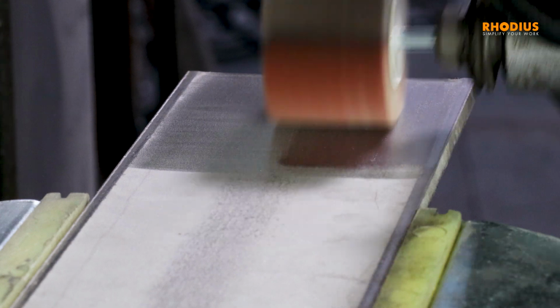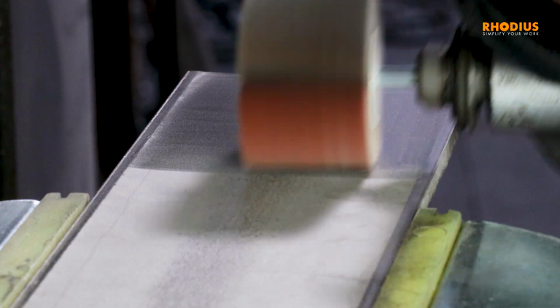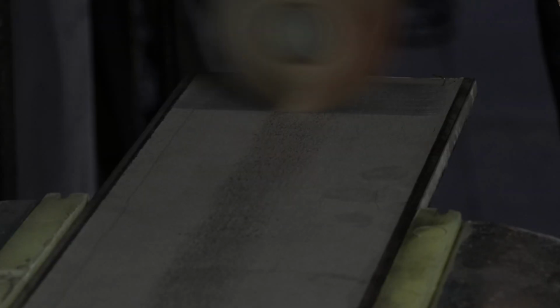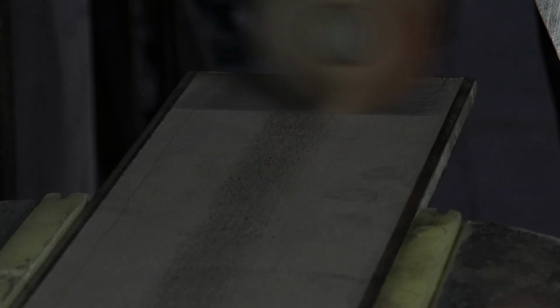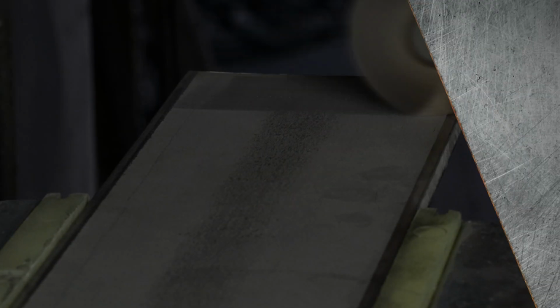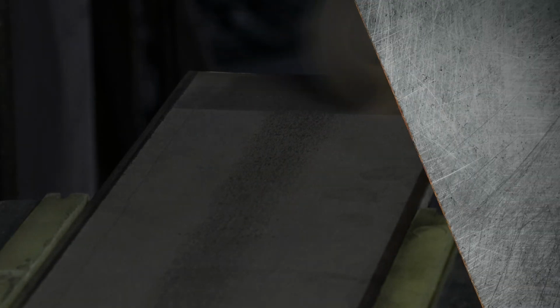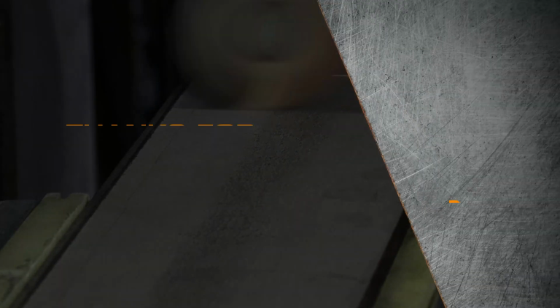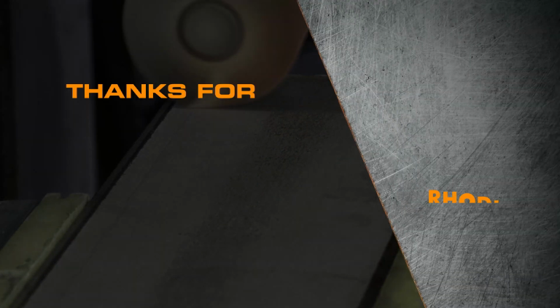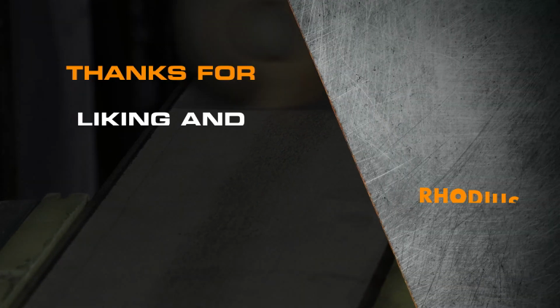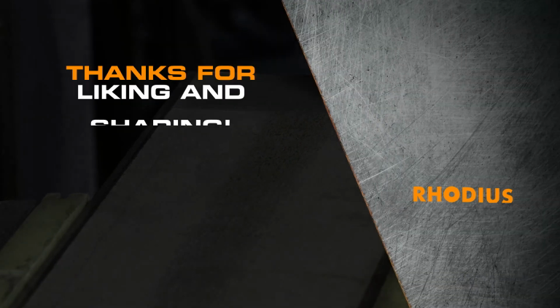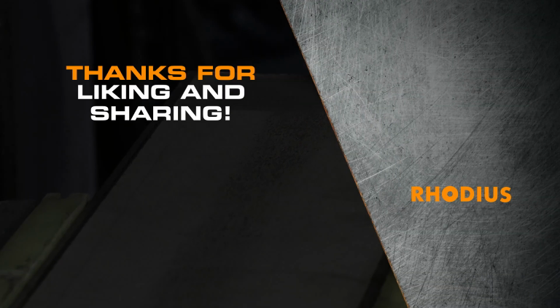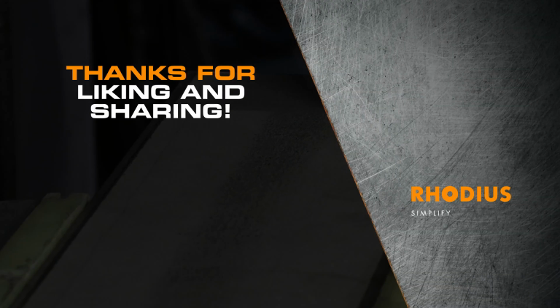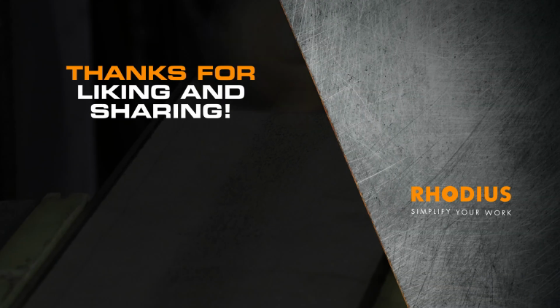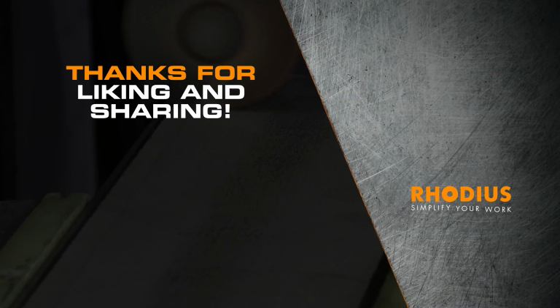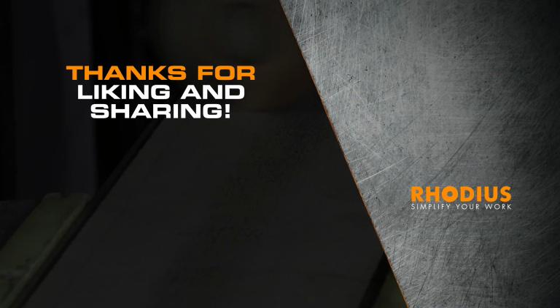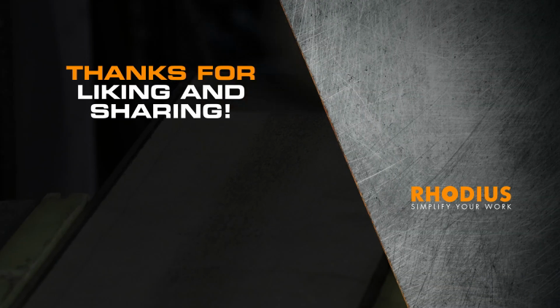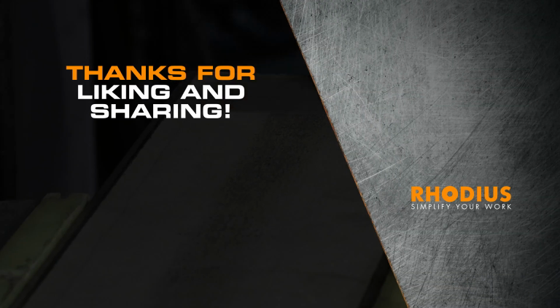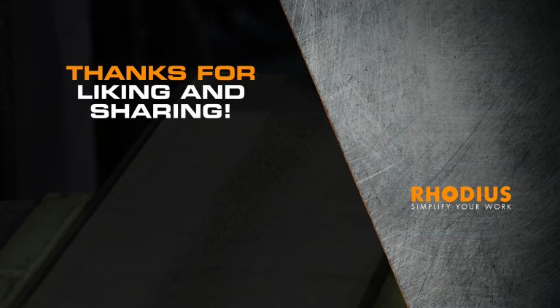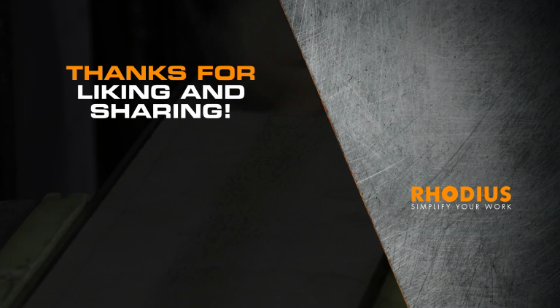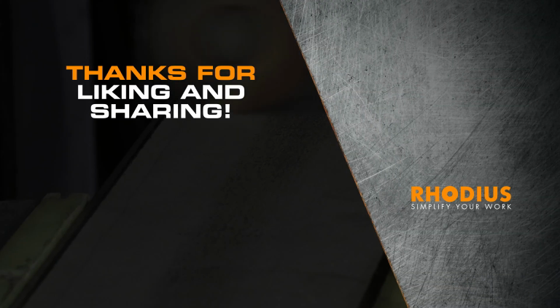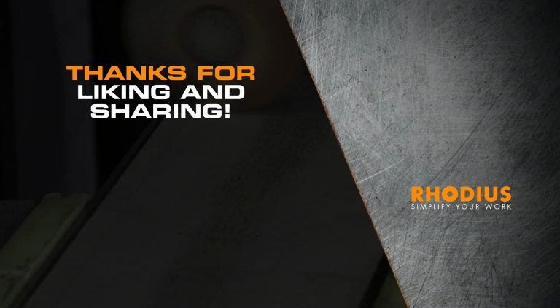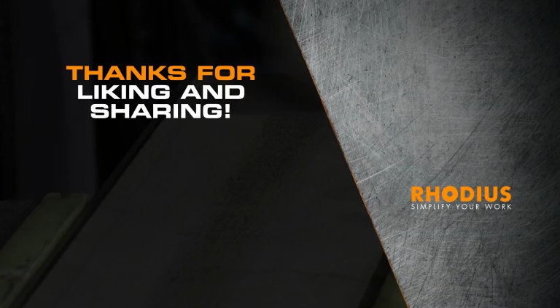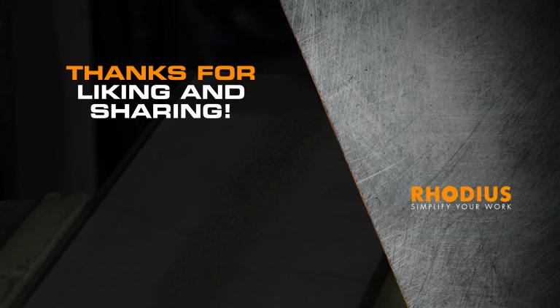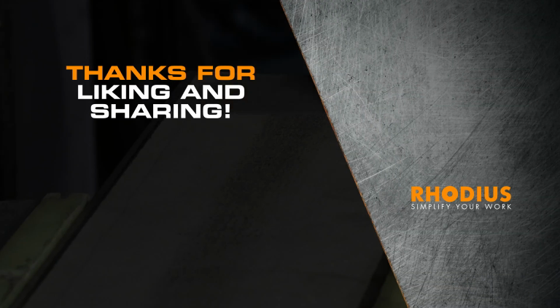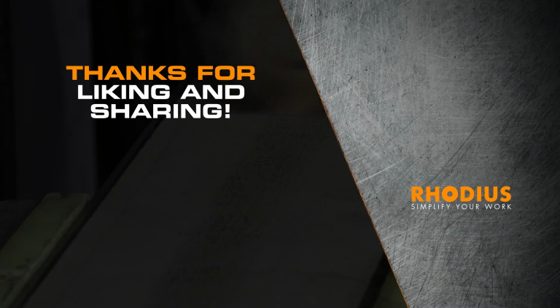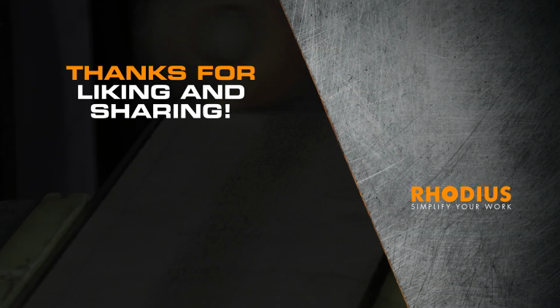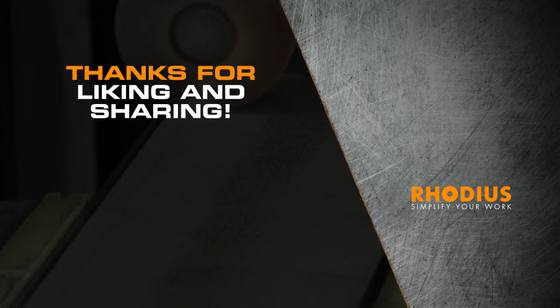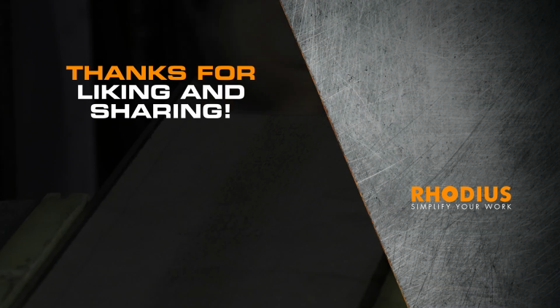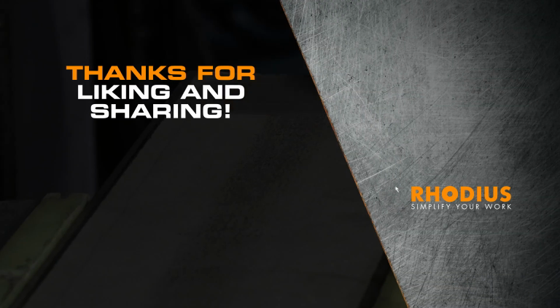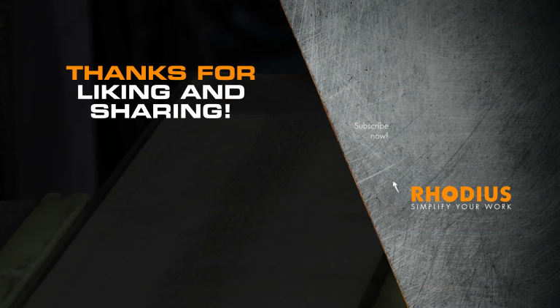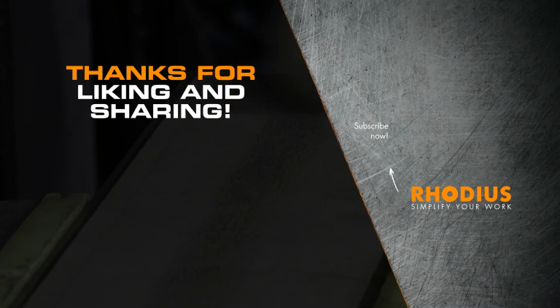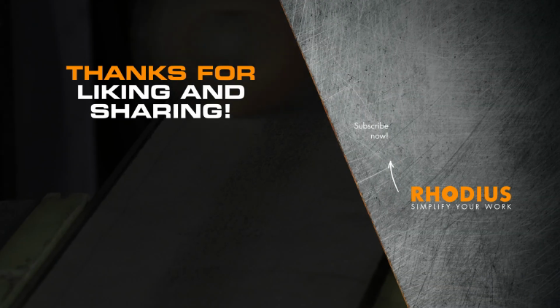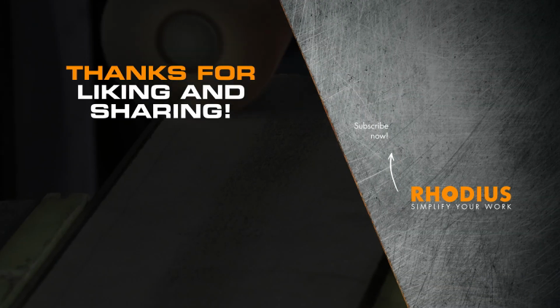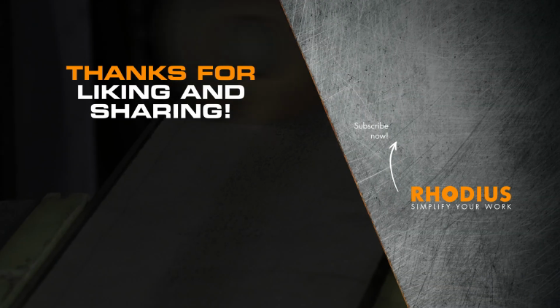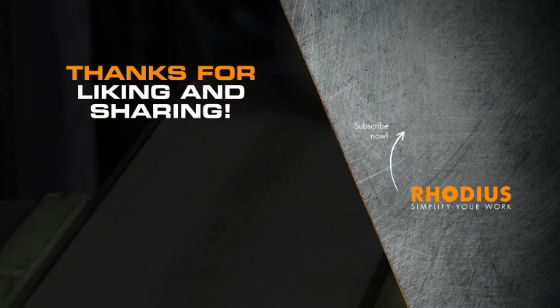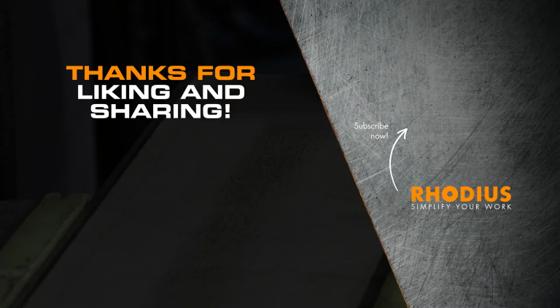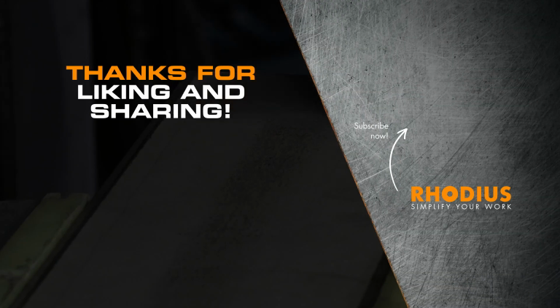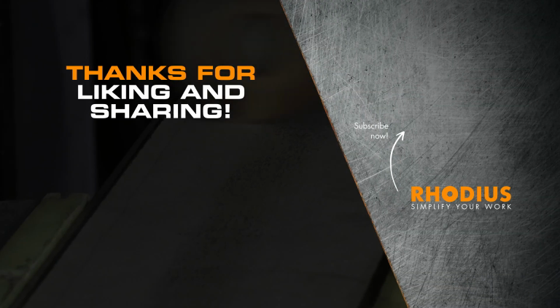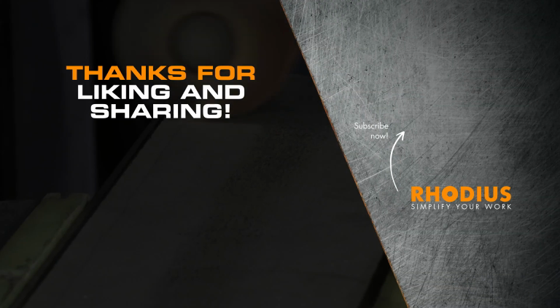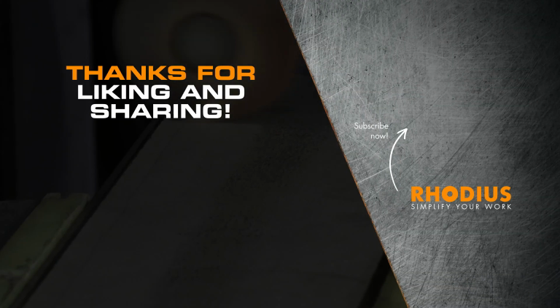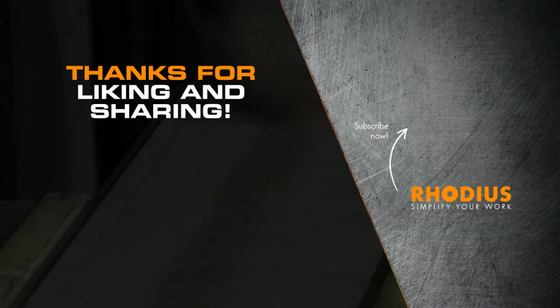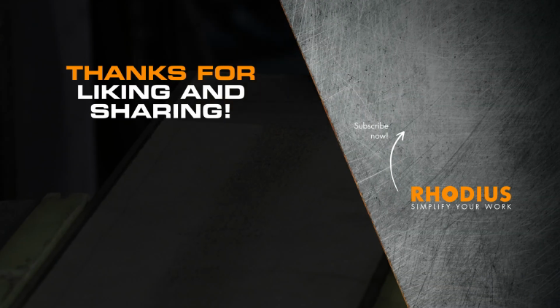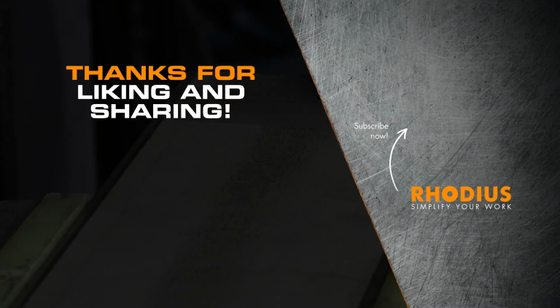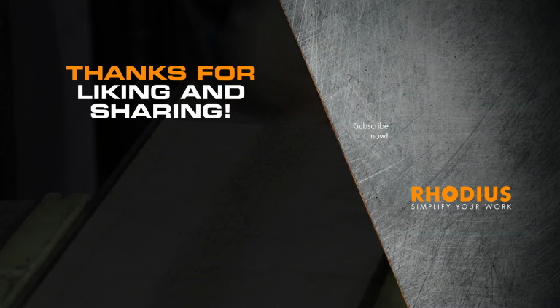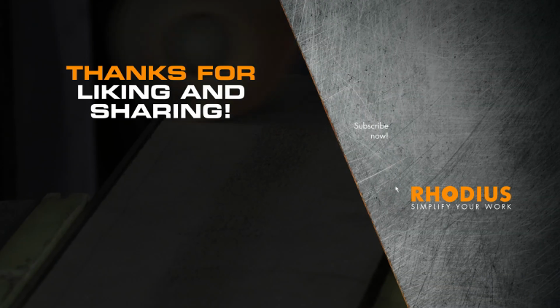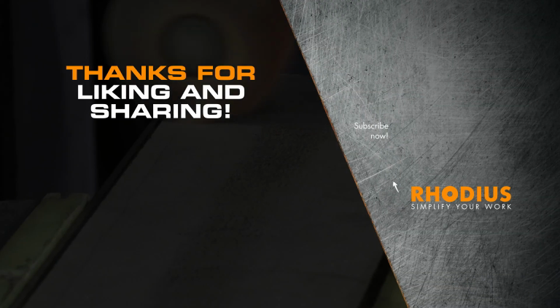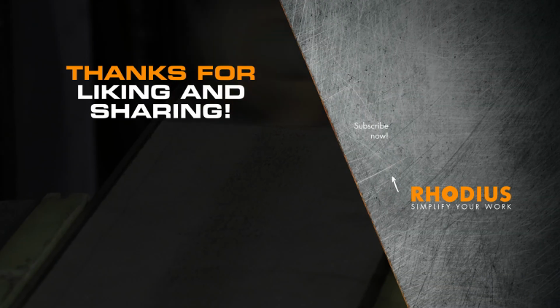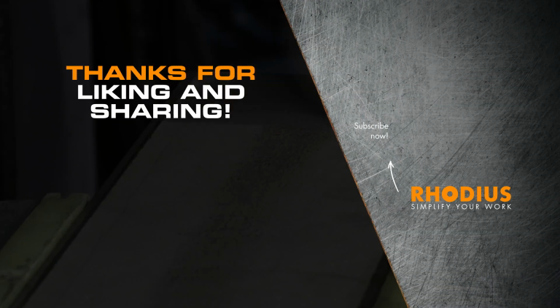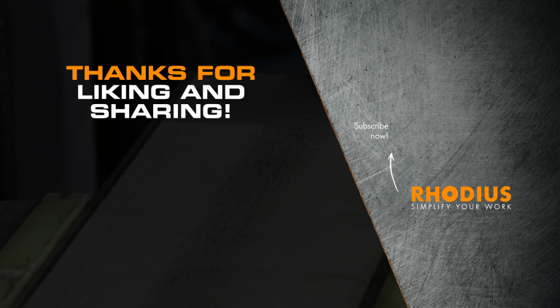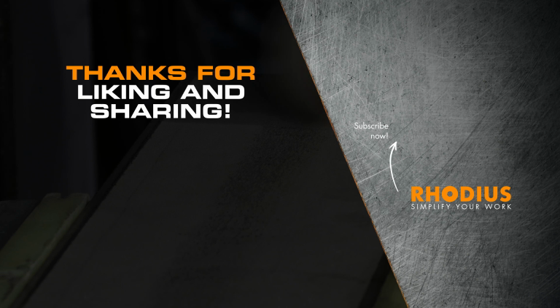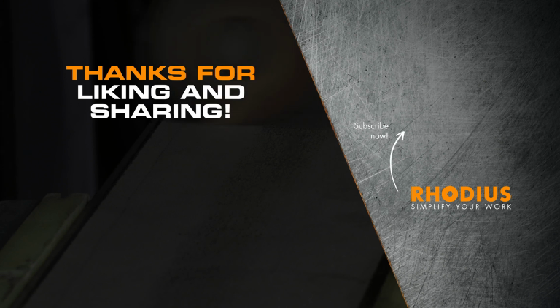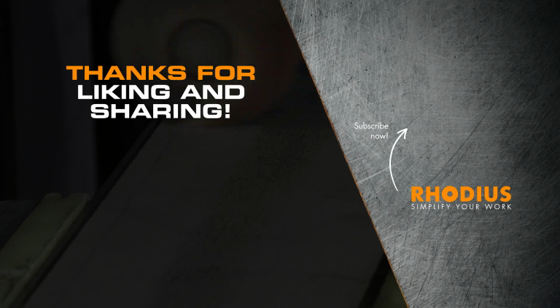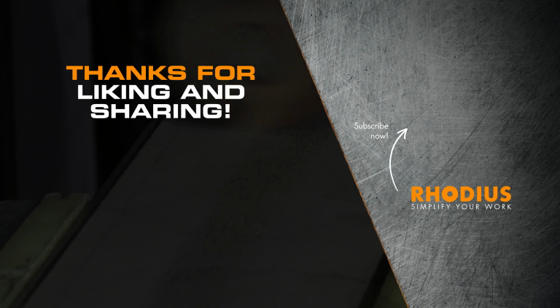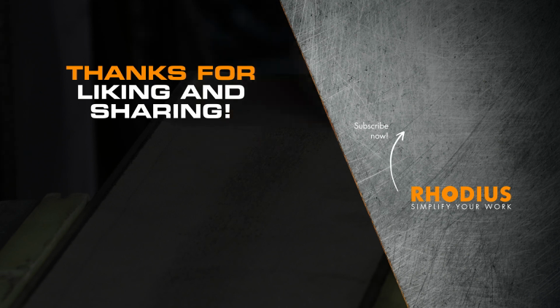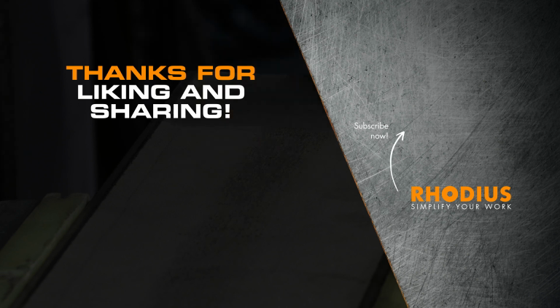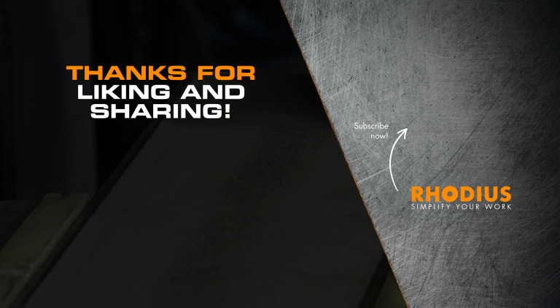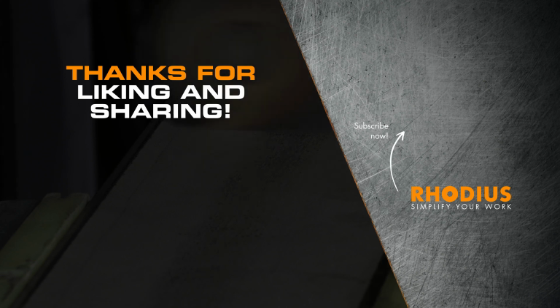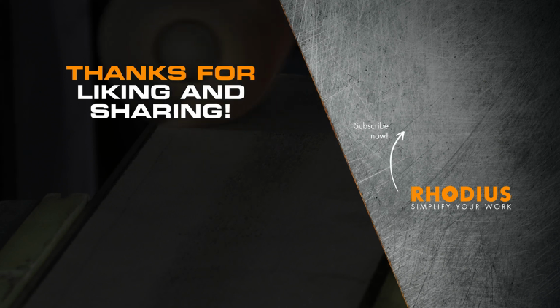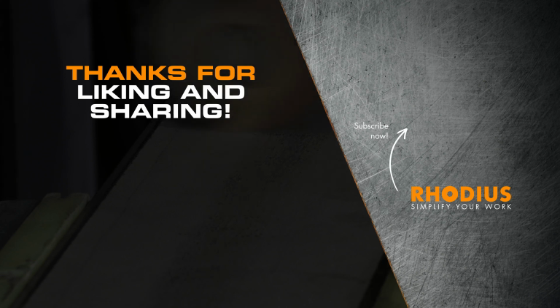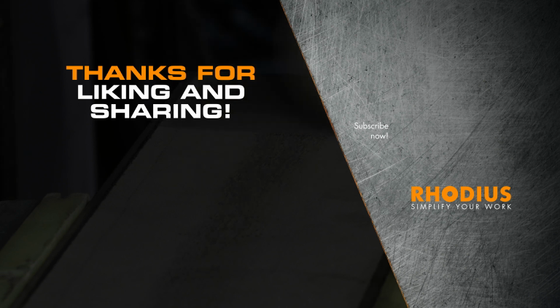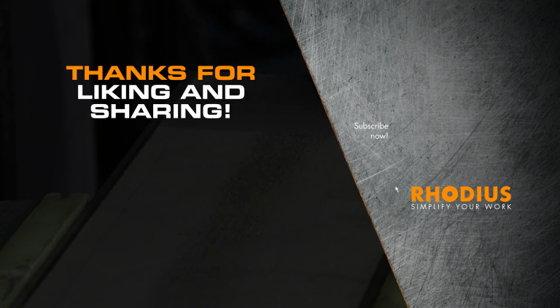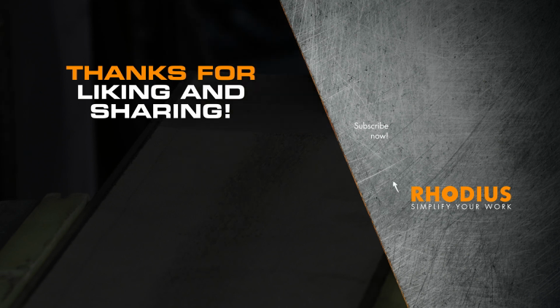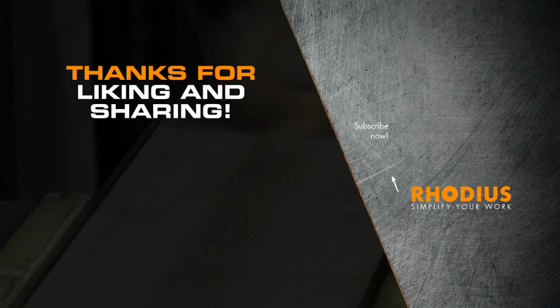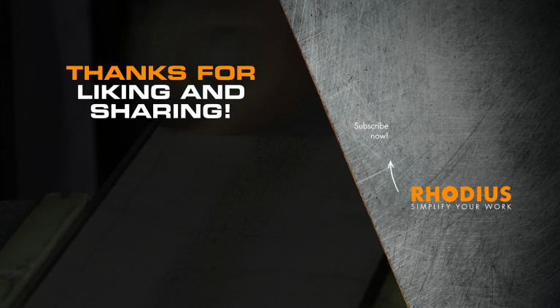Thanks for liking and sharing. Subscribe to our channel now so you don't miss any new videos.